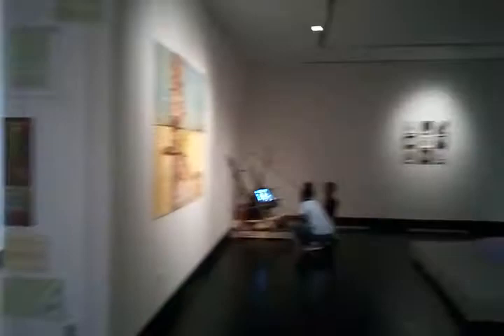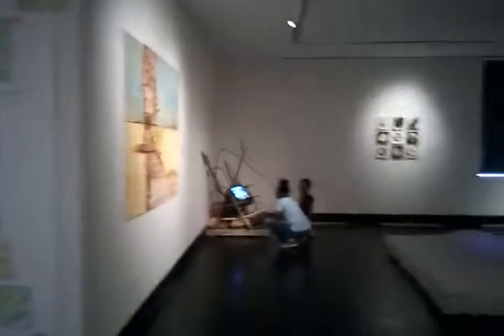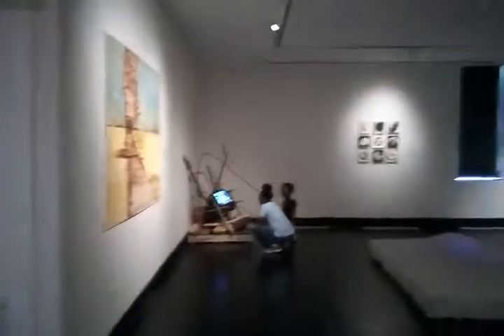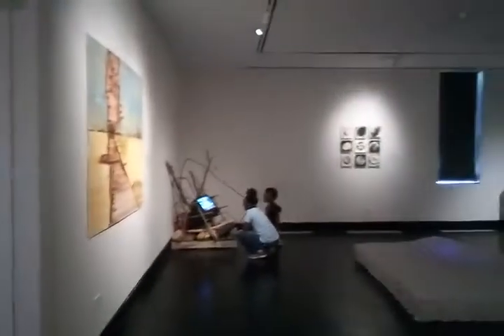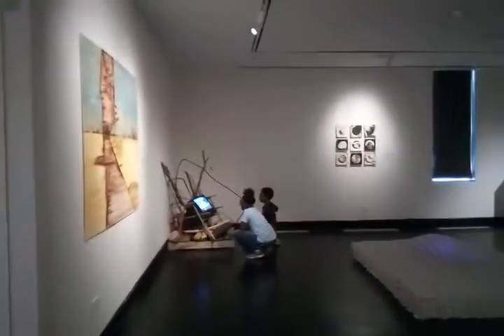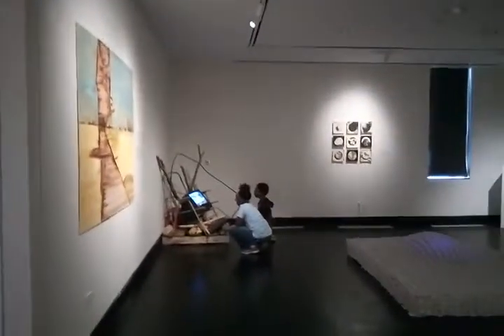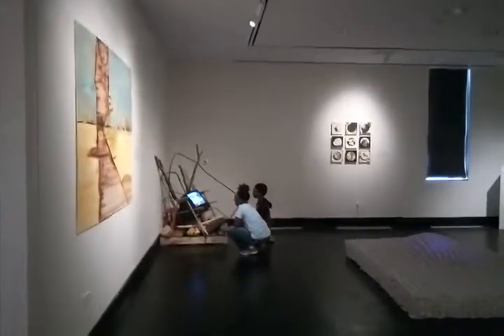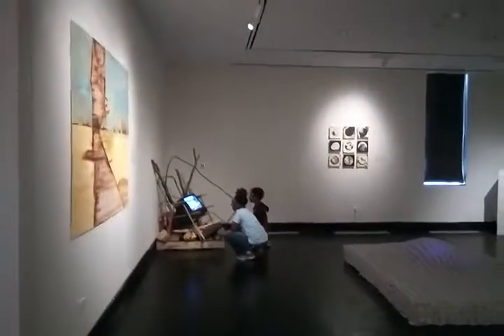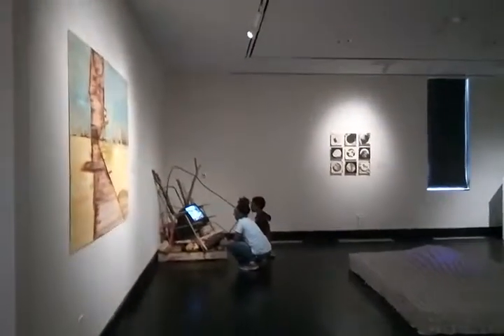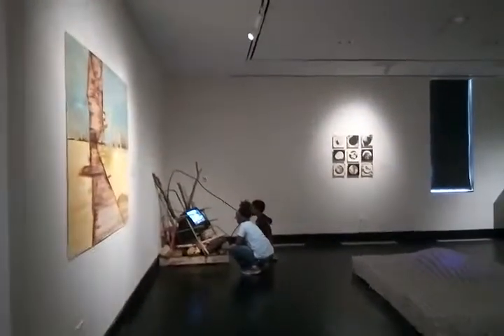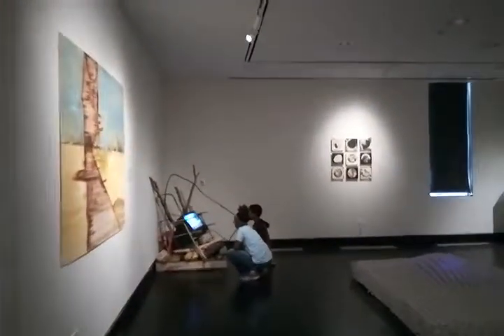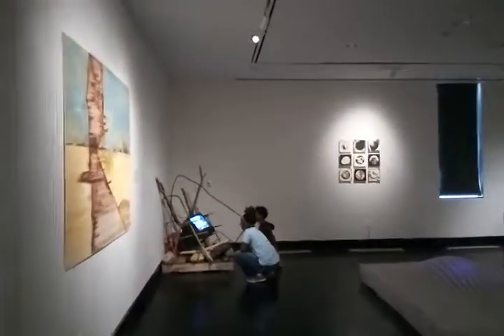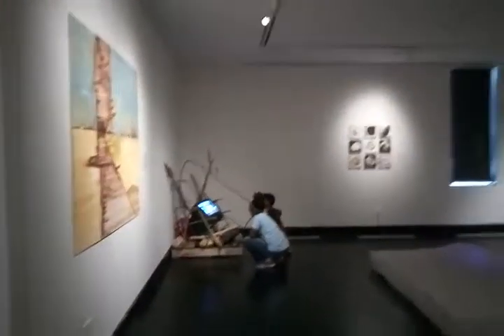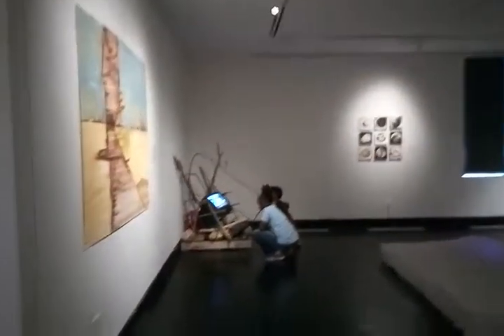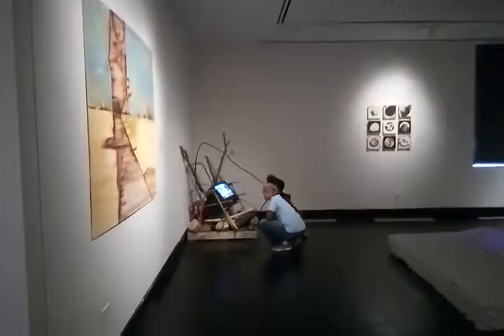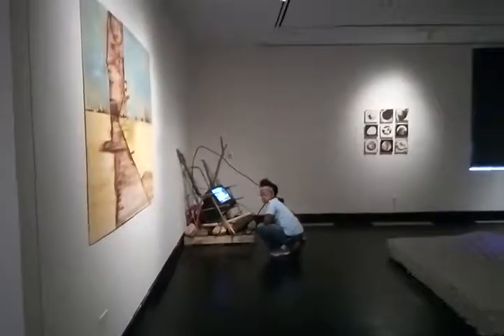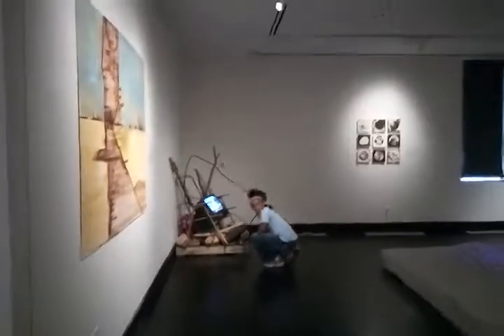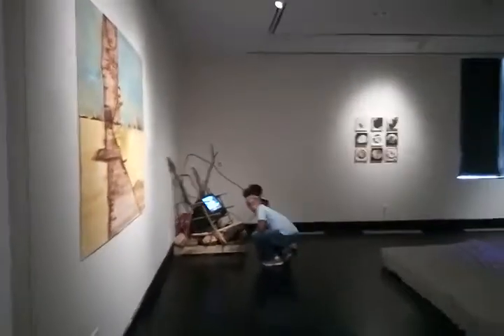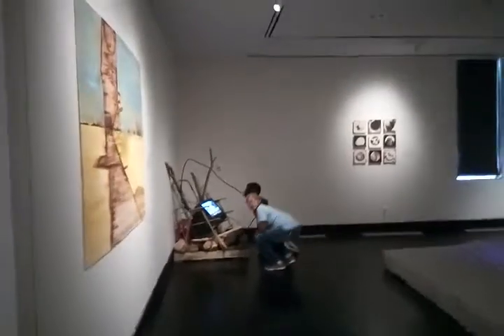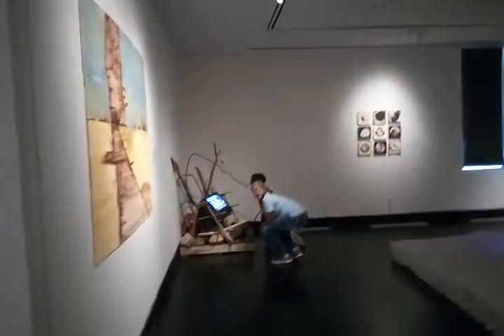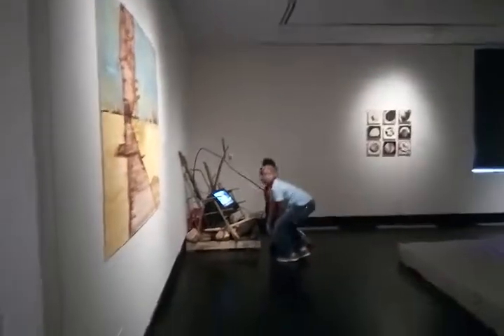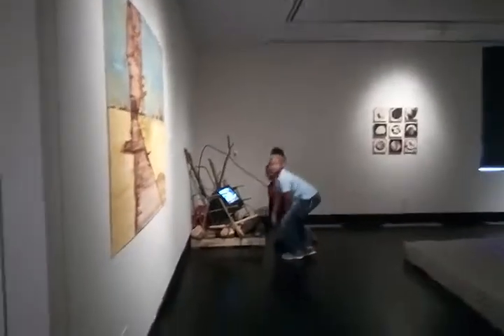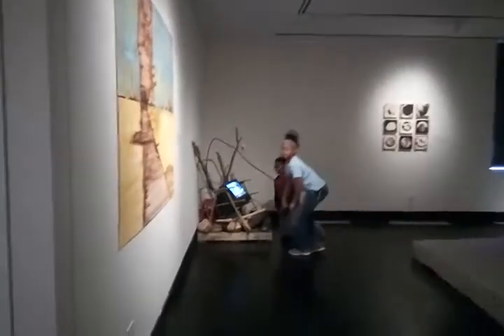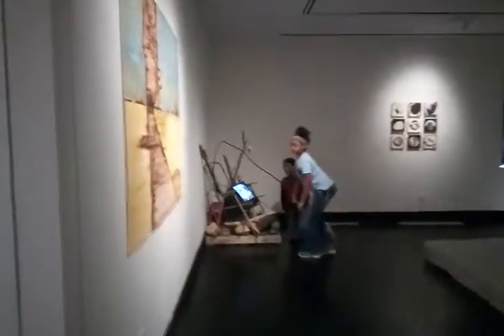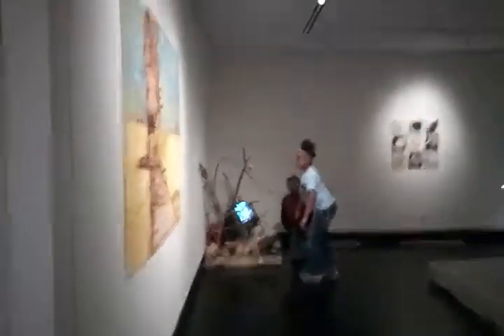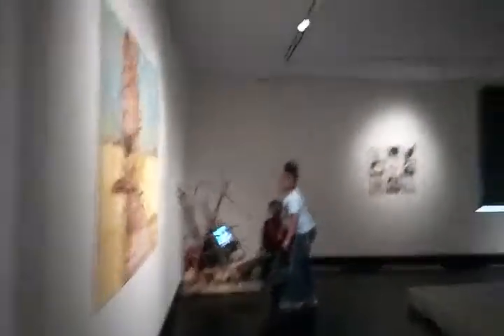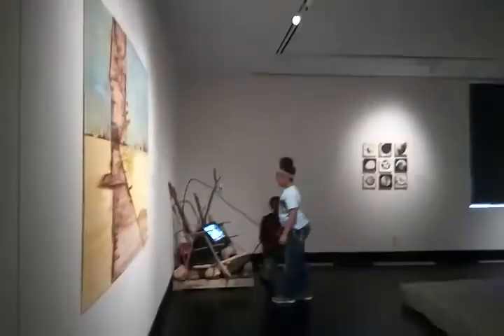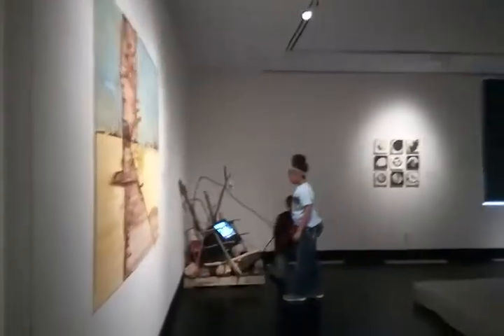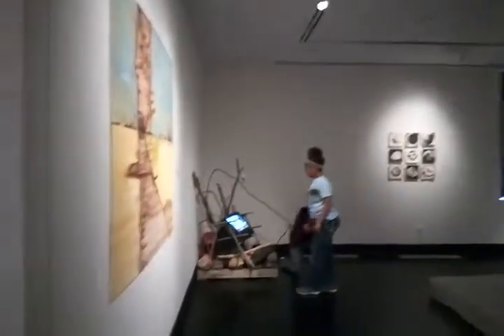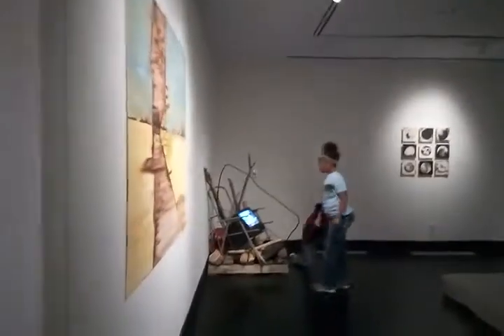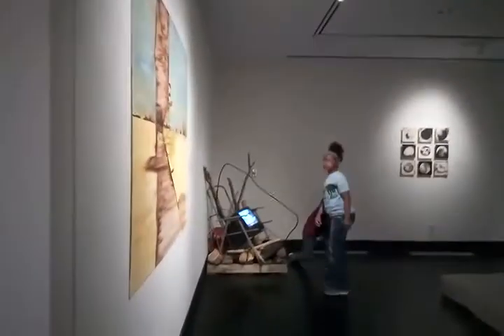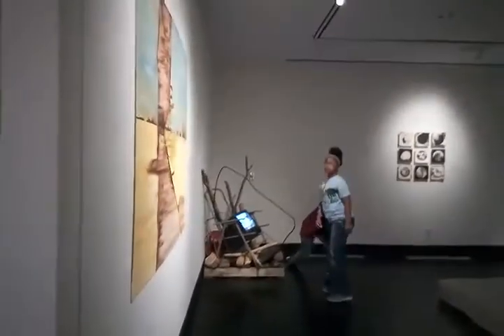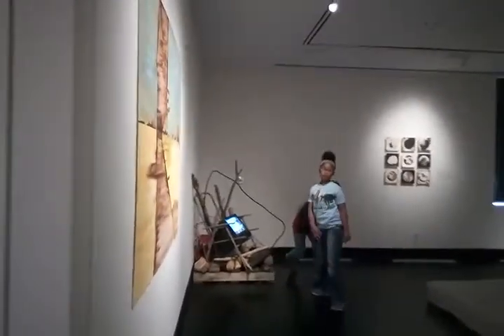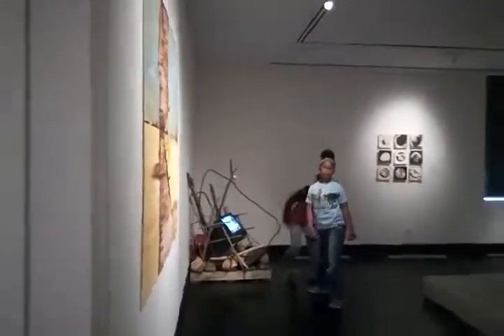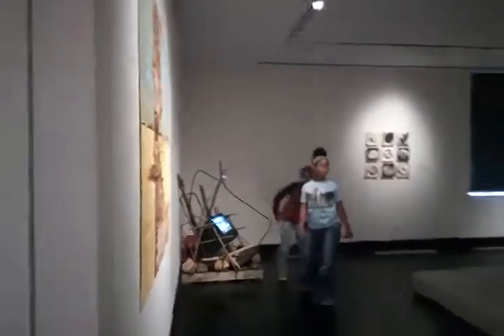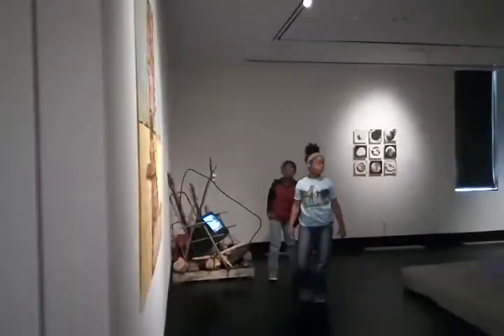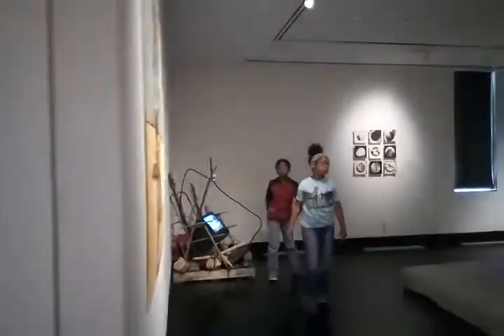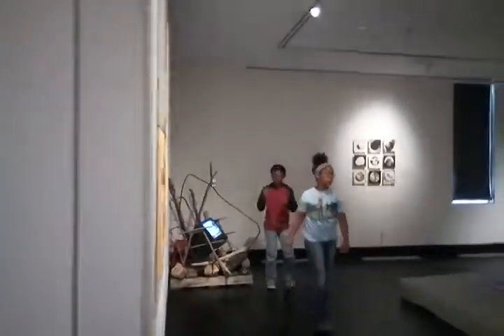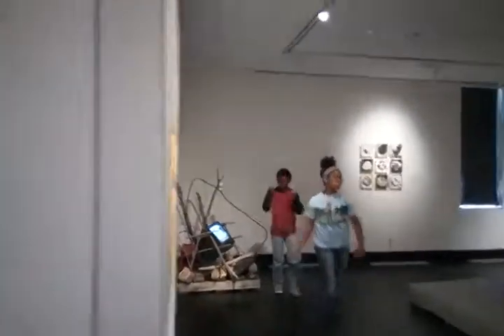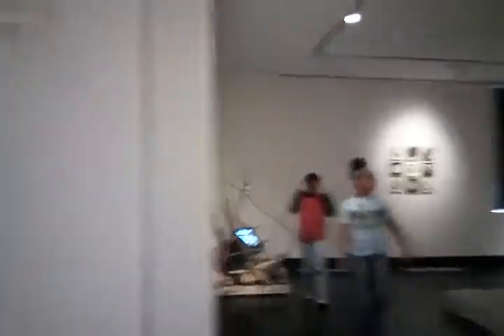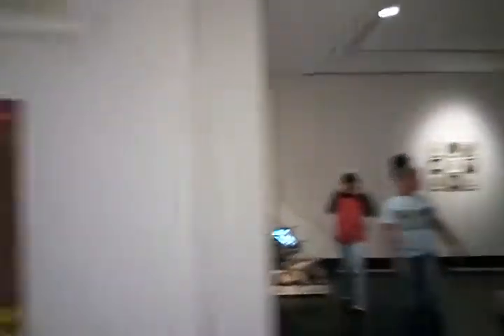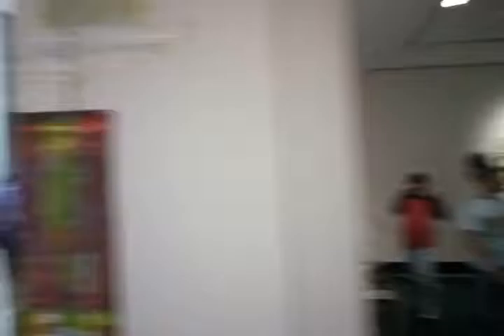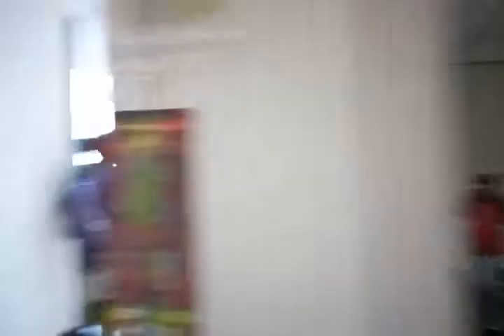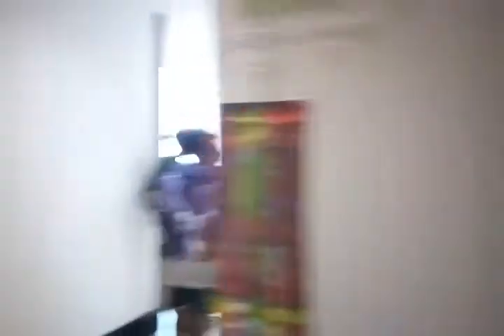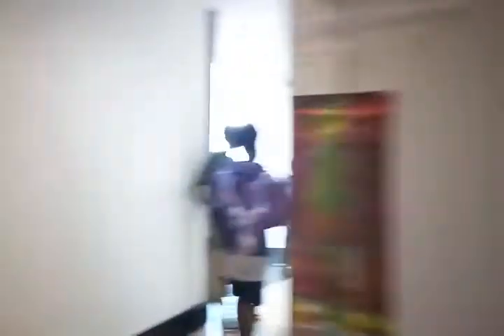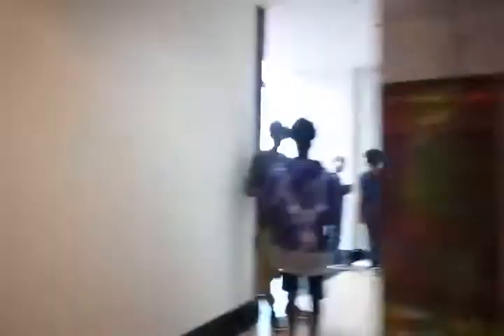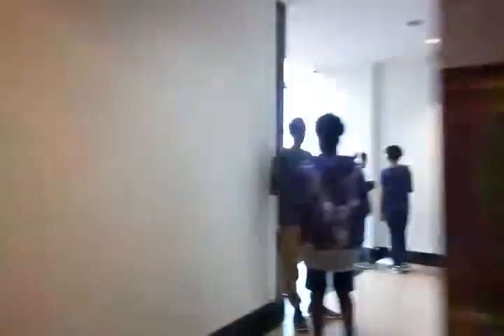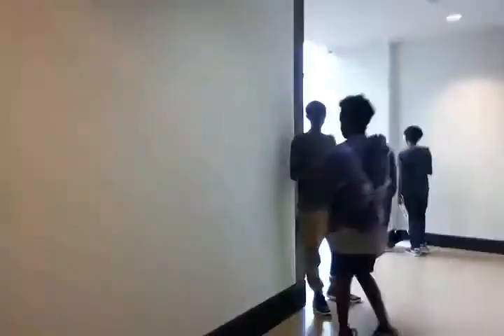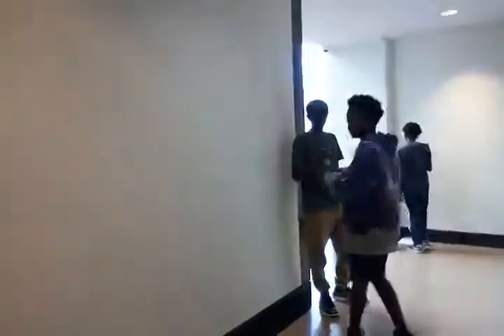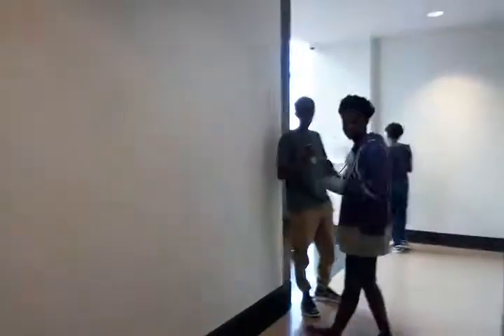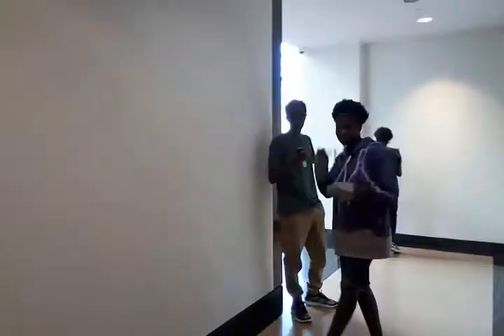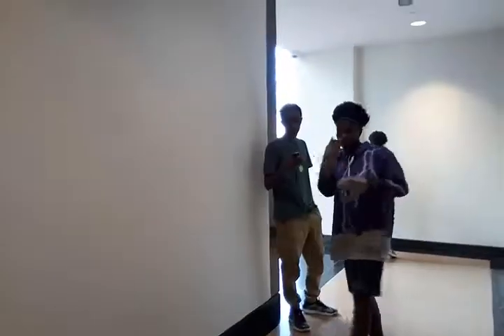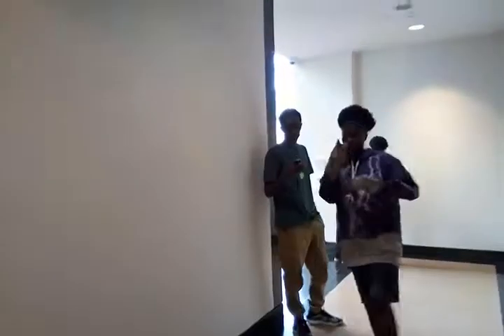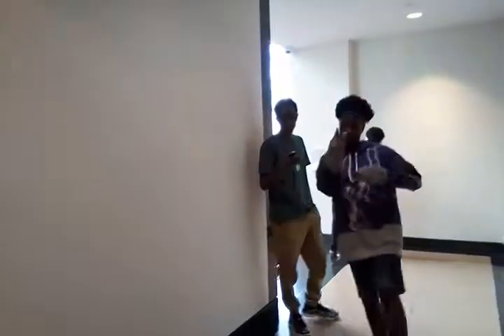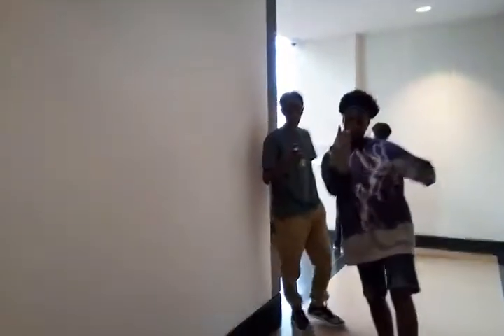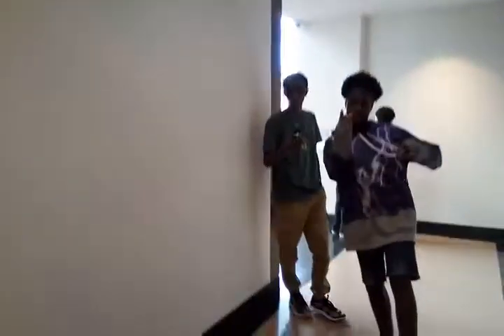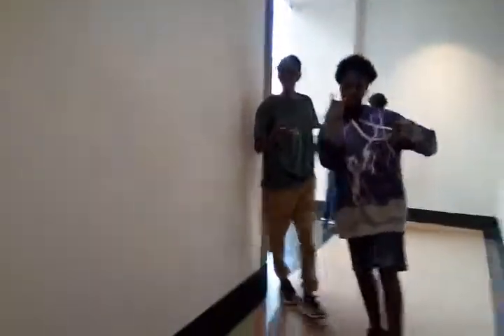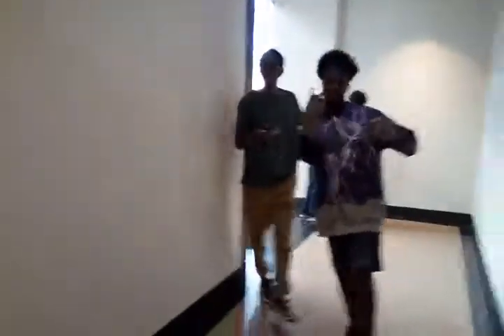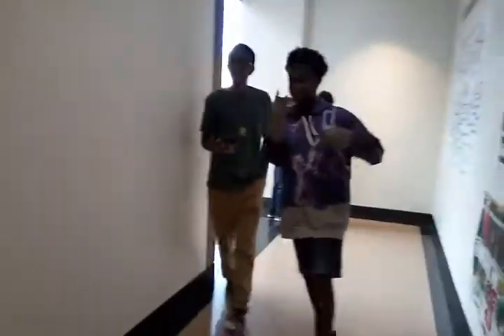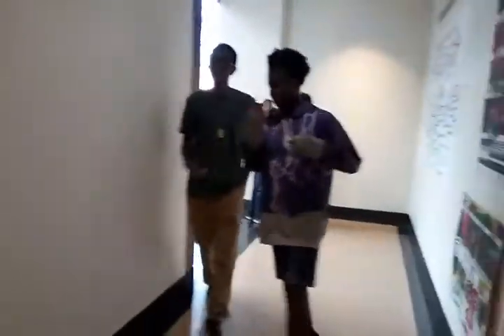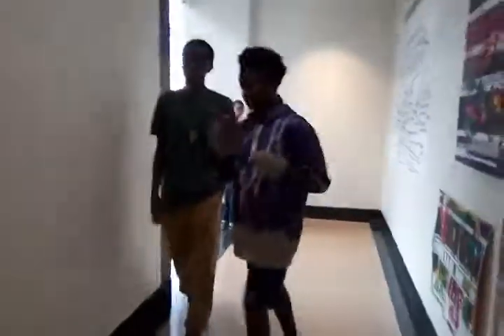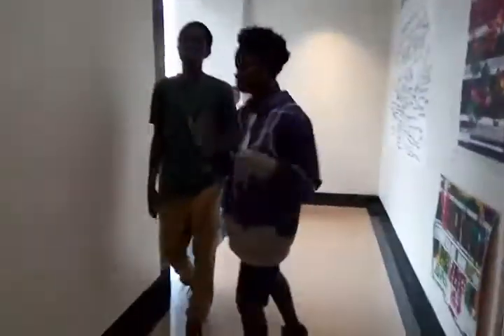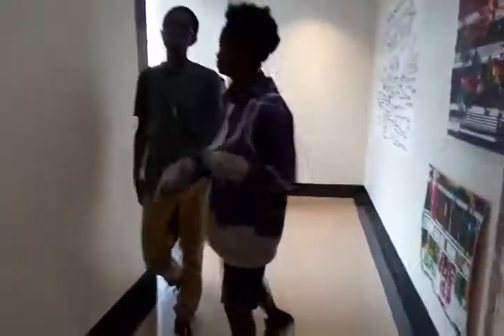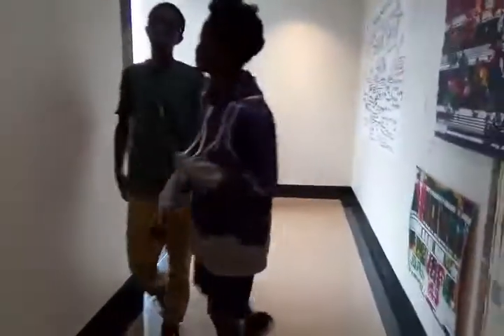You guys ready? Let's go see the music room. Where's the music room? I think it's down this way. Yes, it's the room.